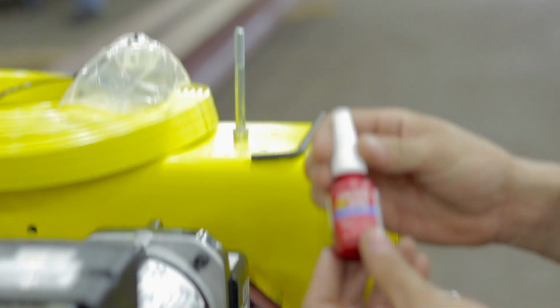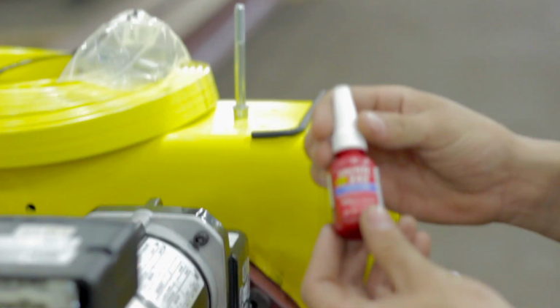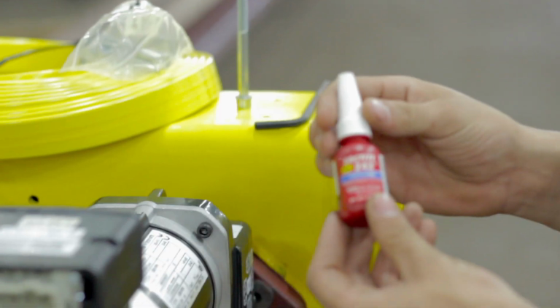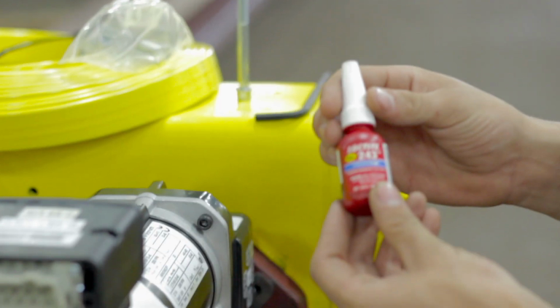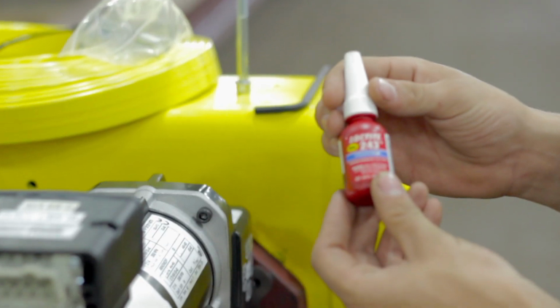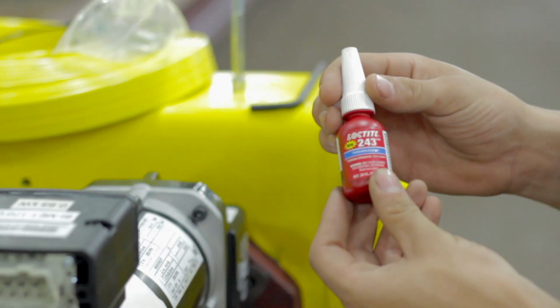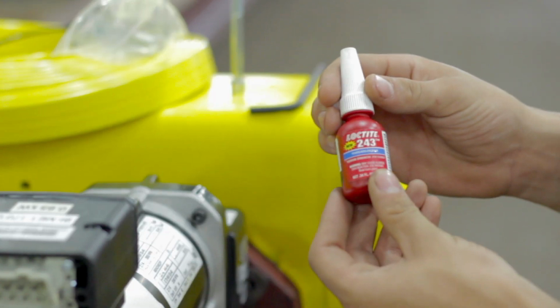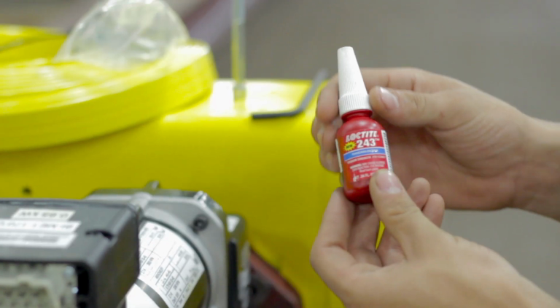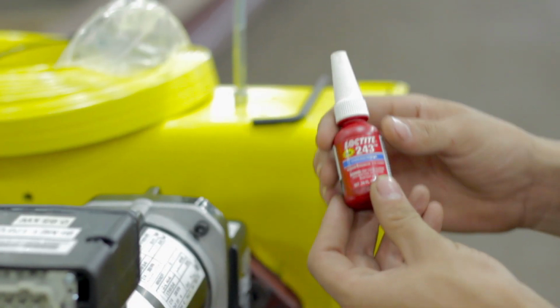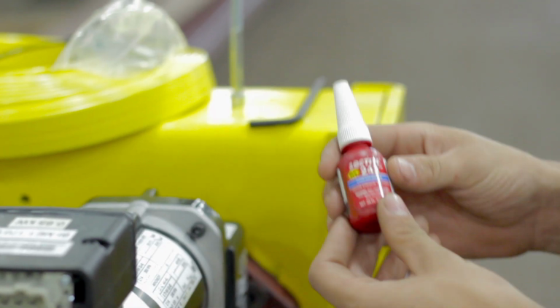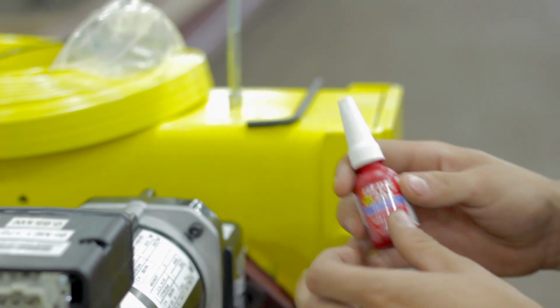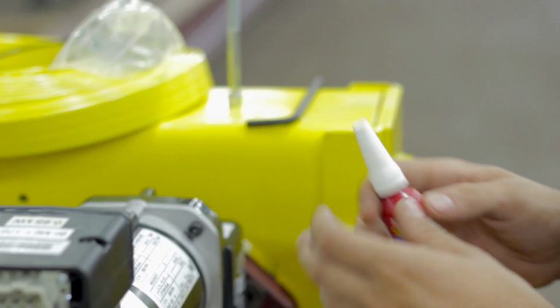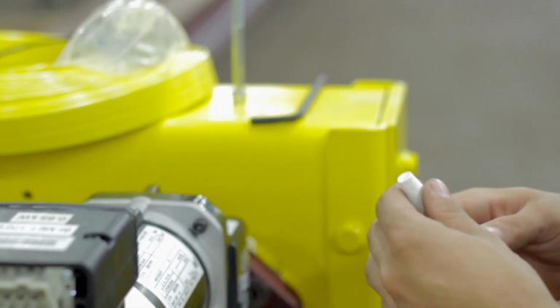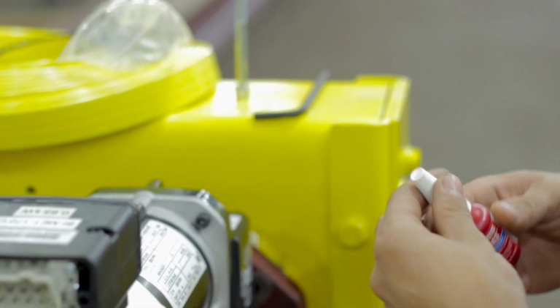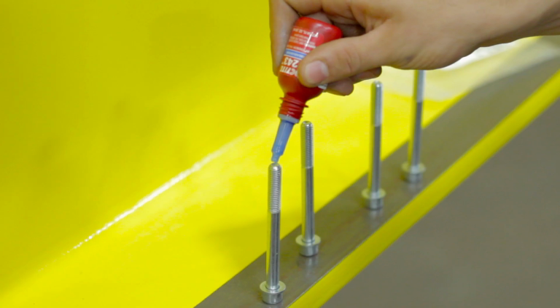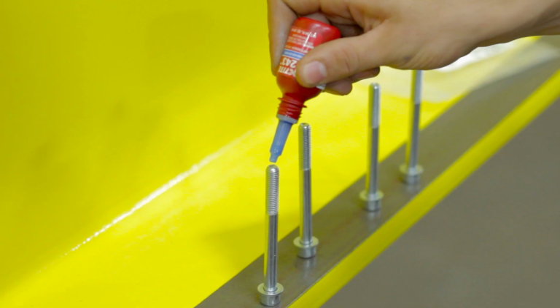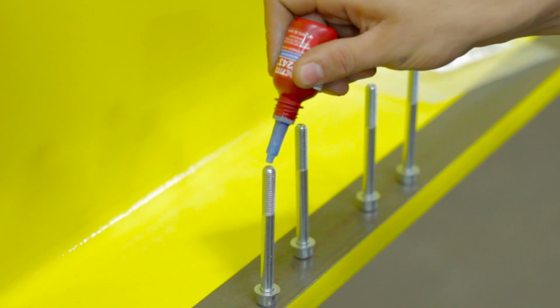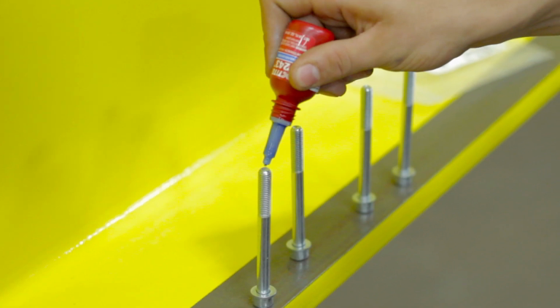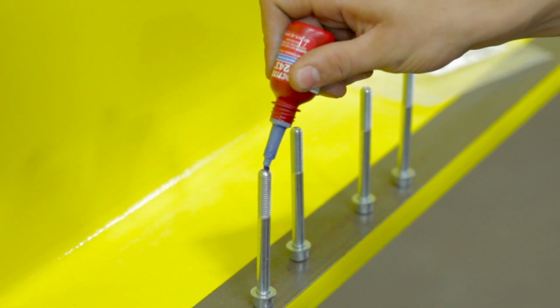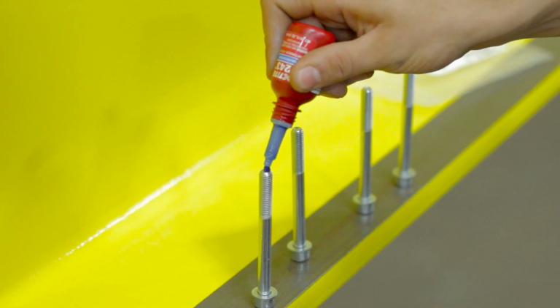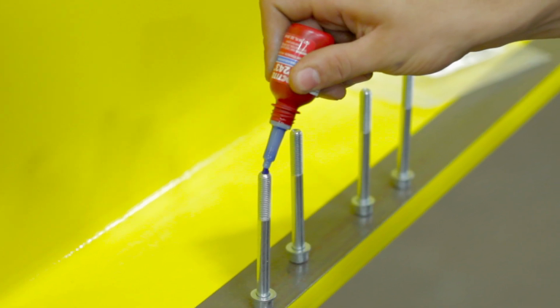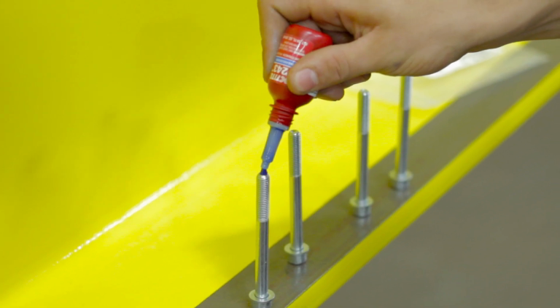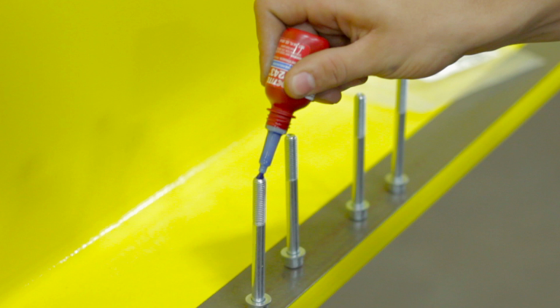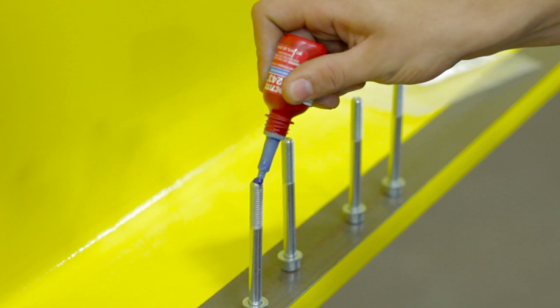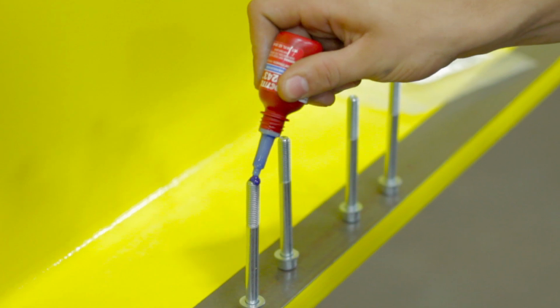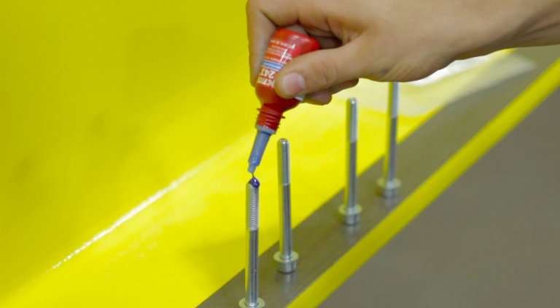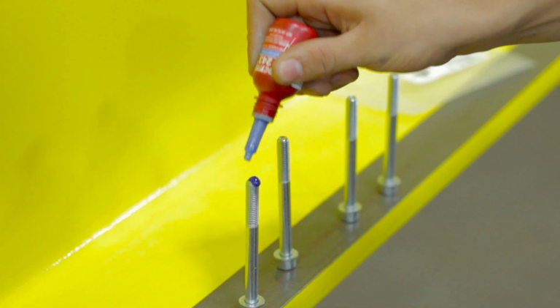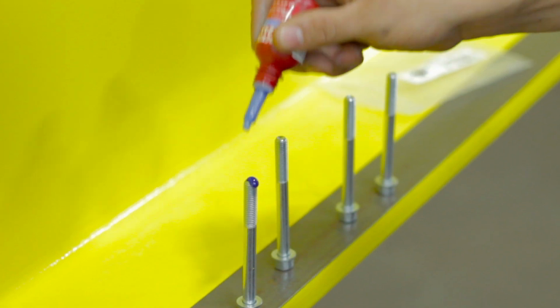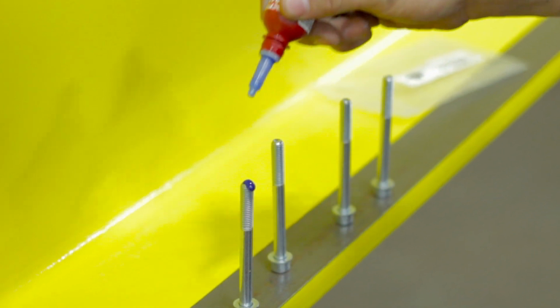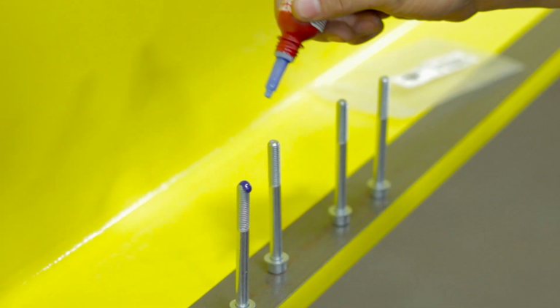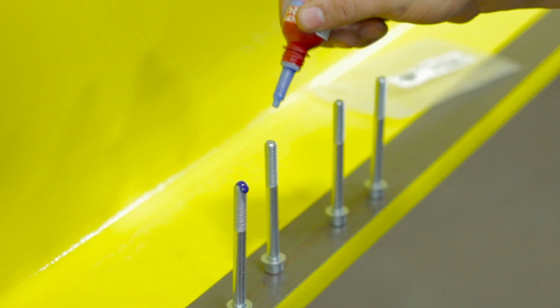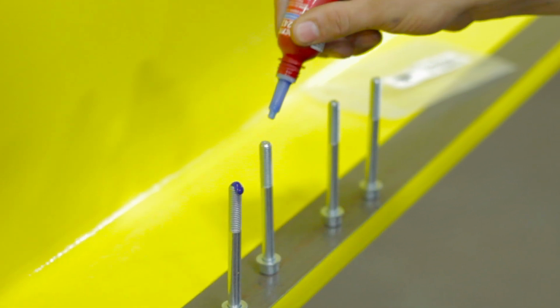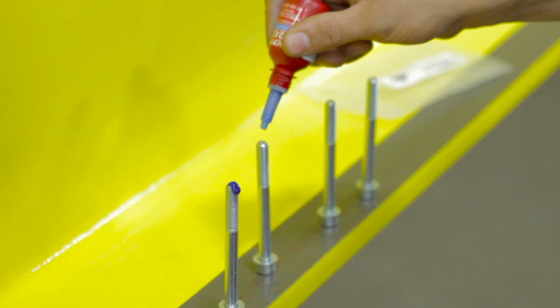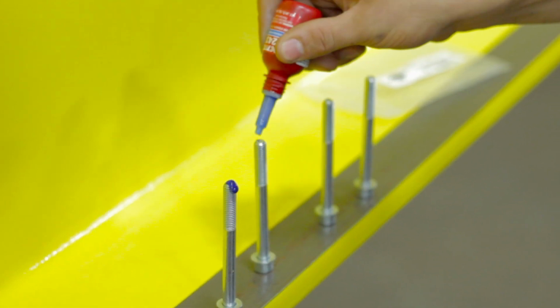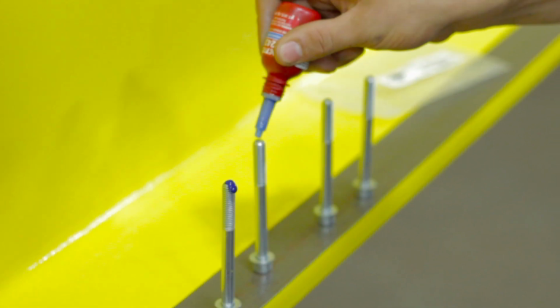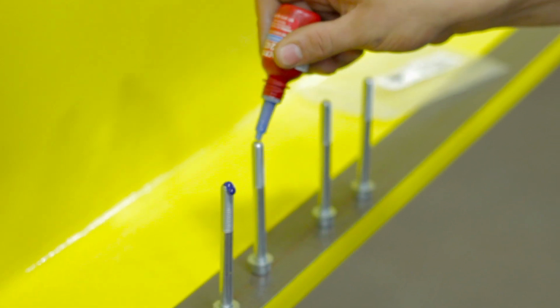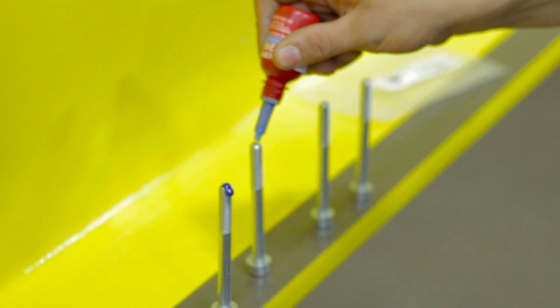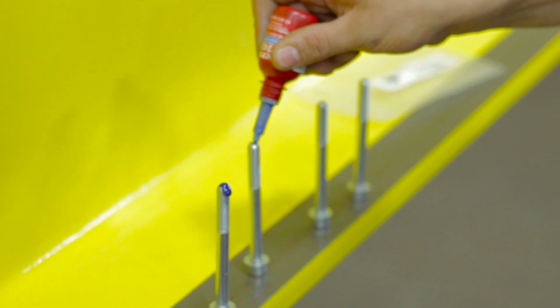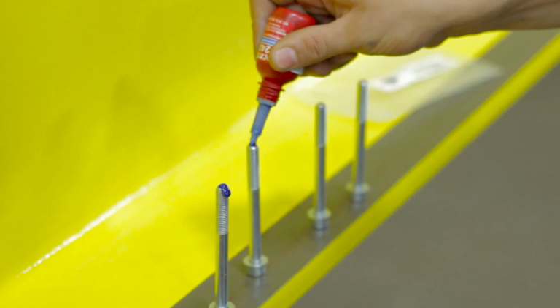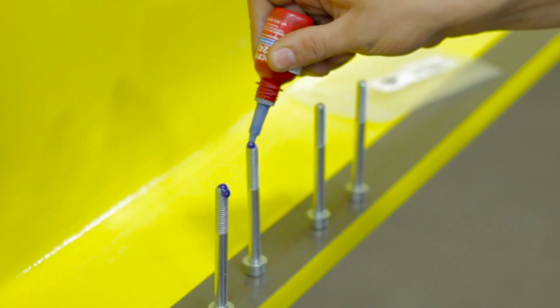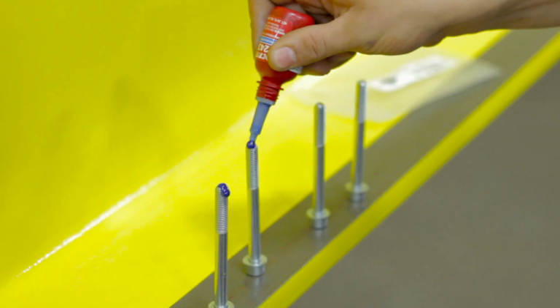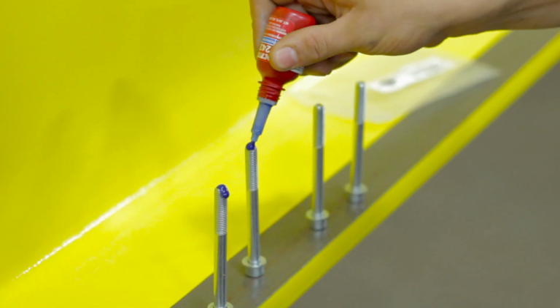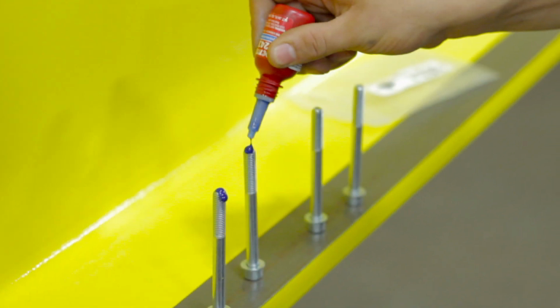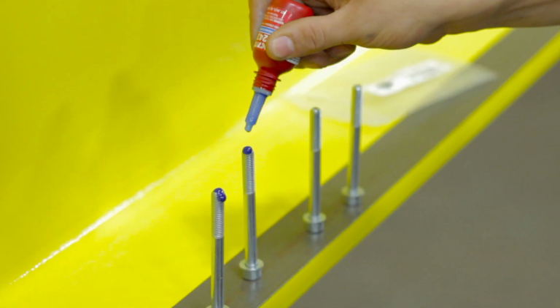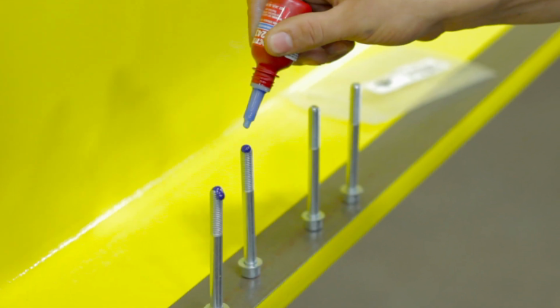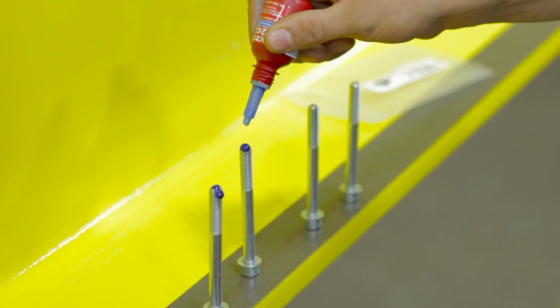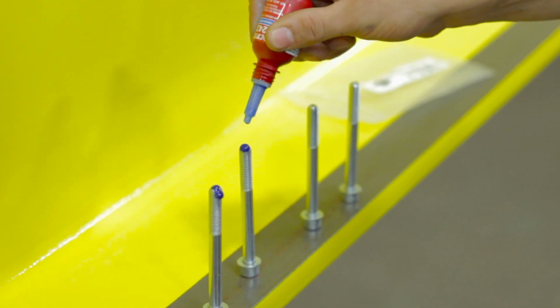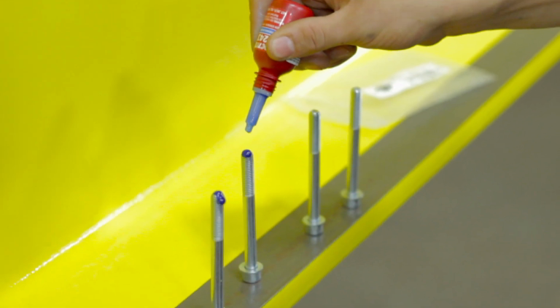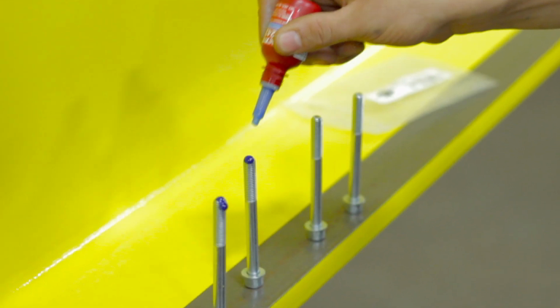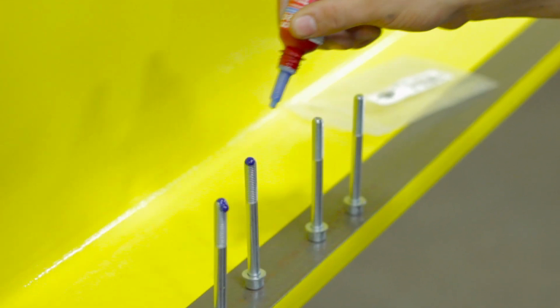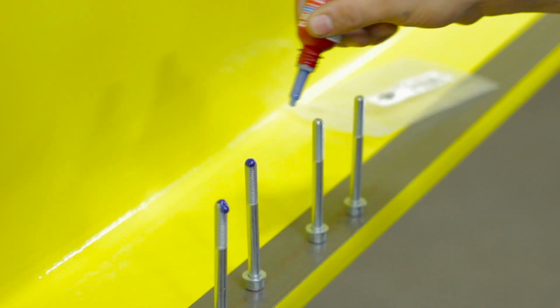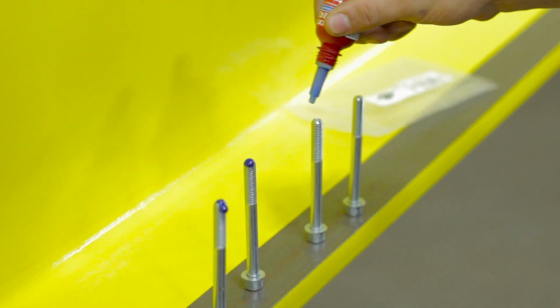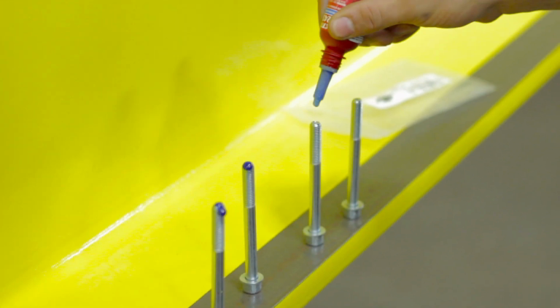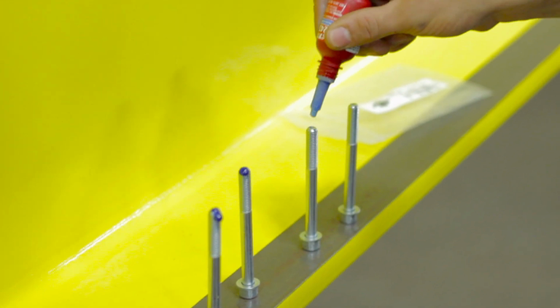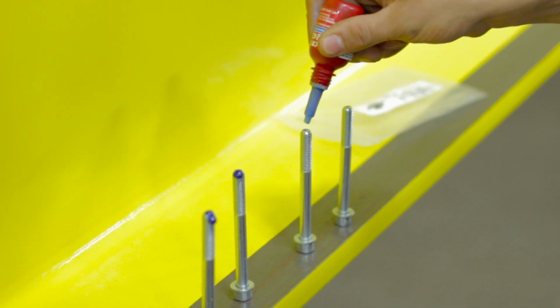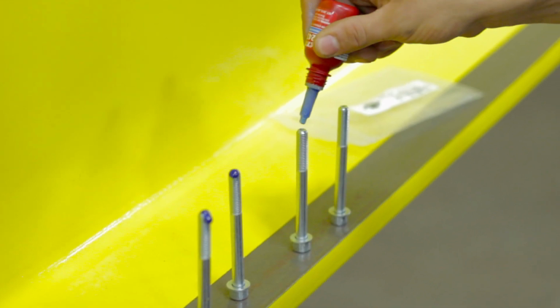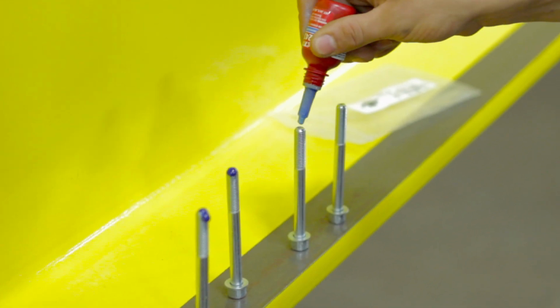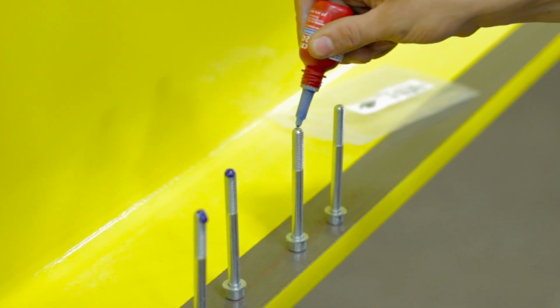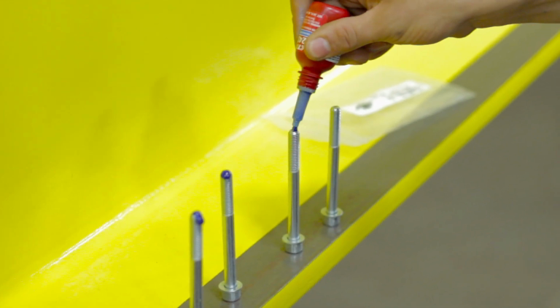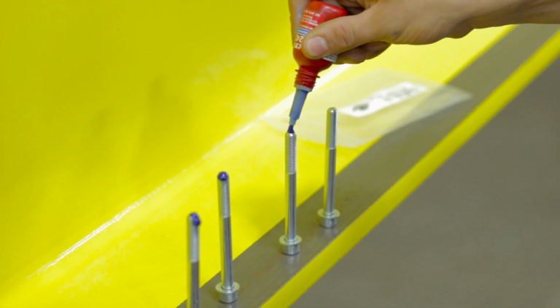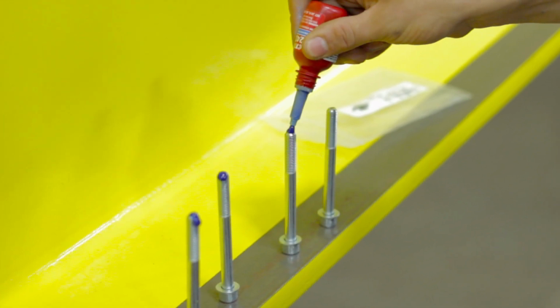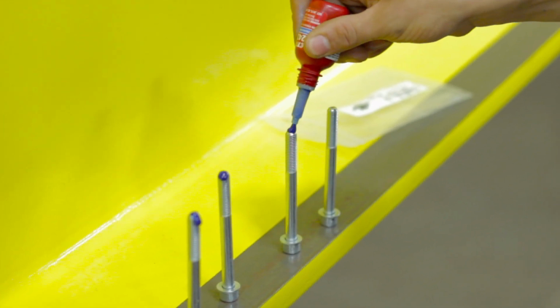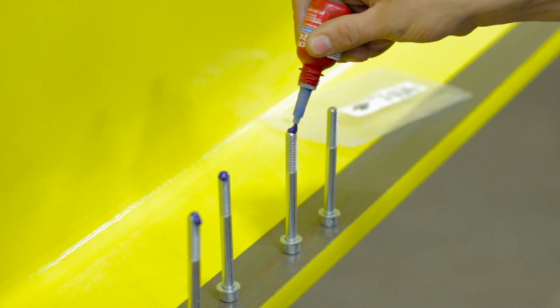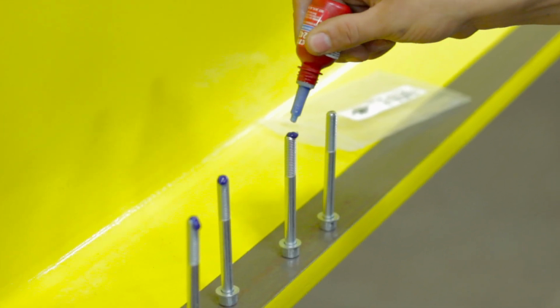To ensure the bolts provided stay secure, we put a drop of blue Loctite on the end of each one. This keeps the bolt from coming loose.